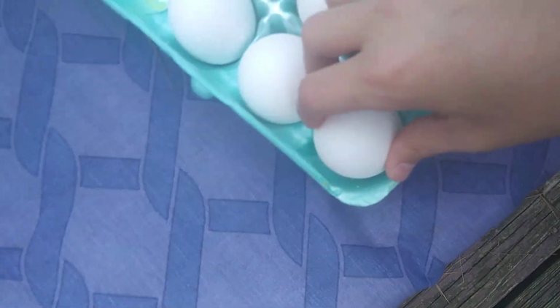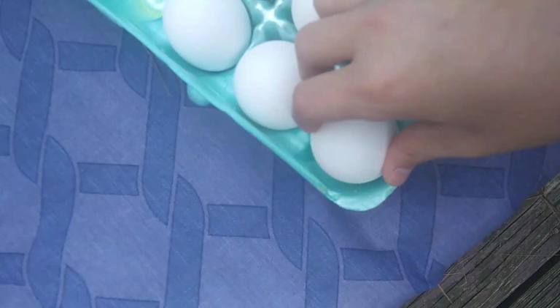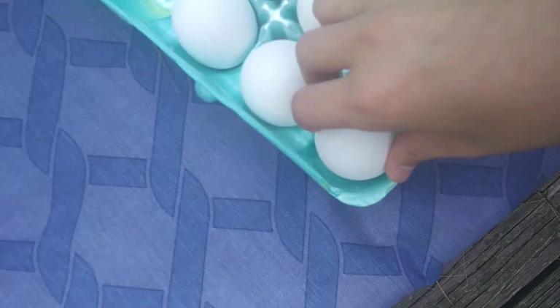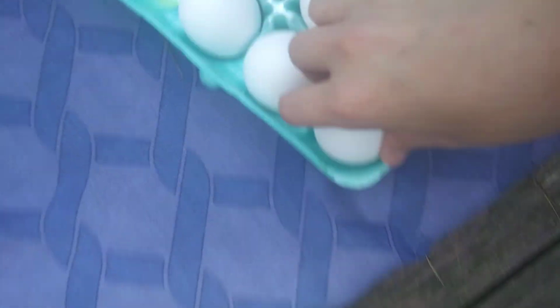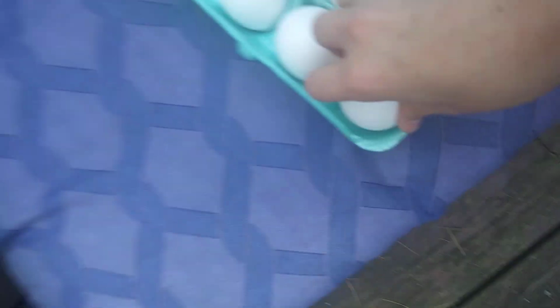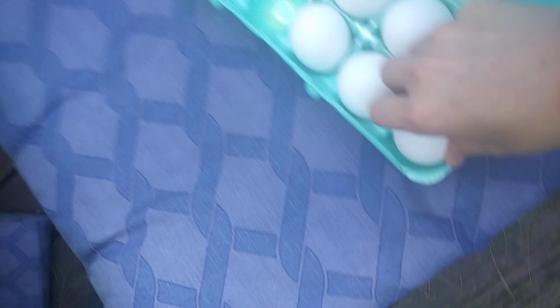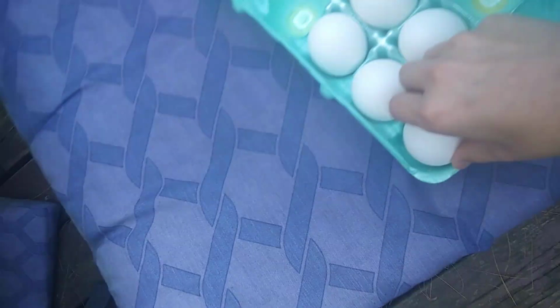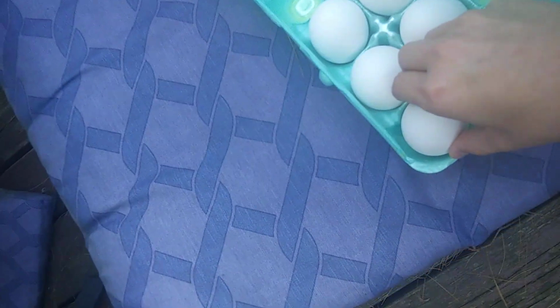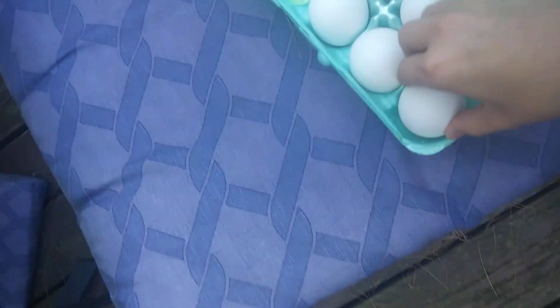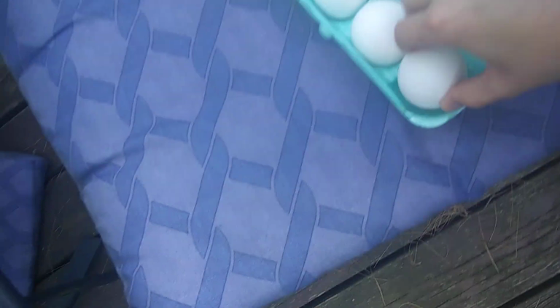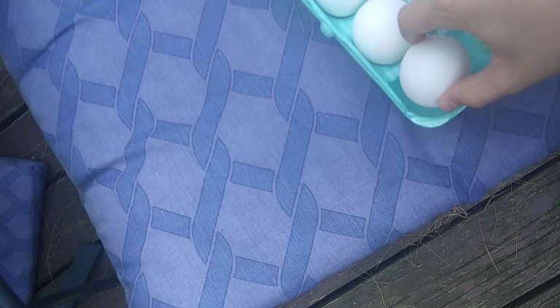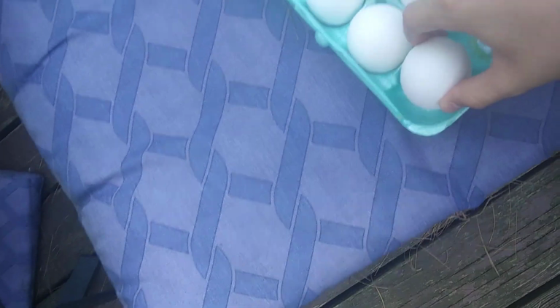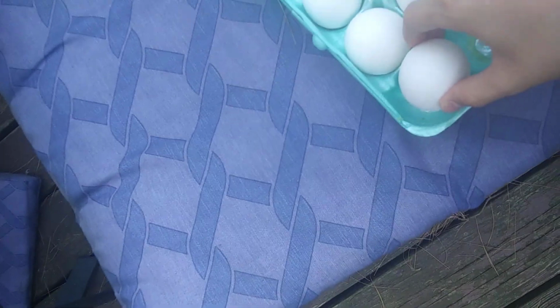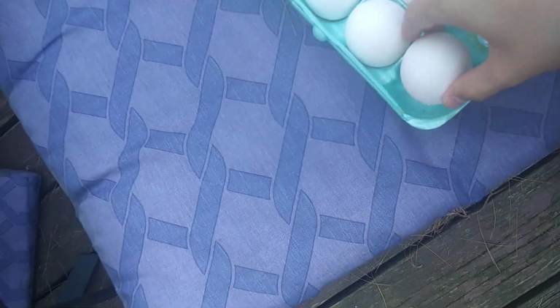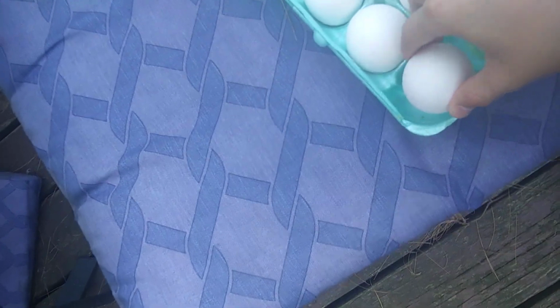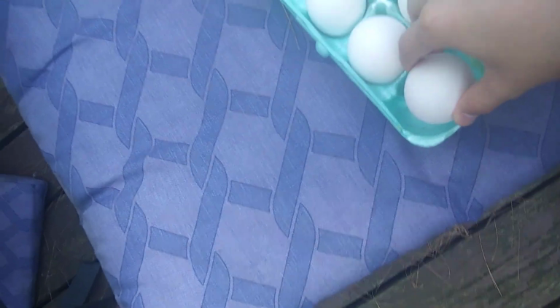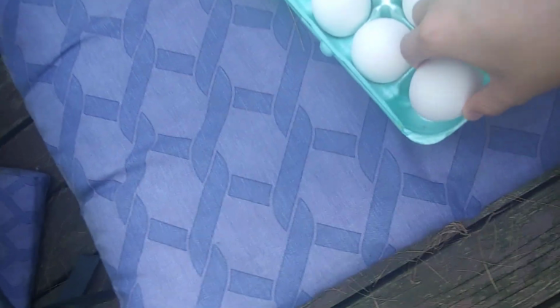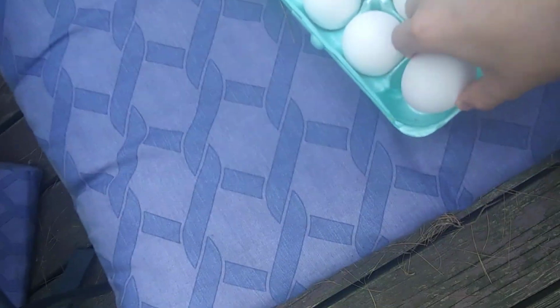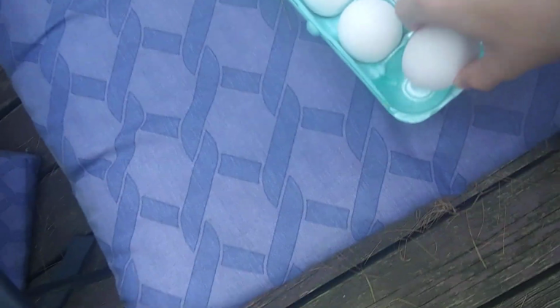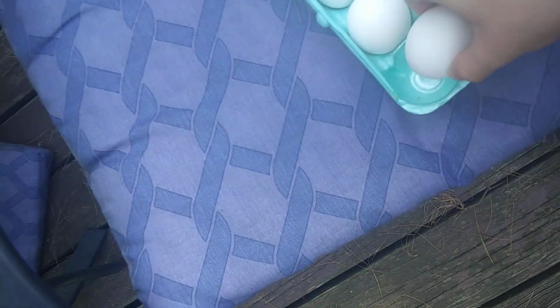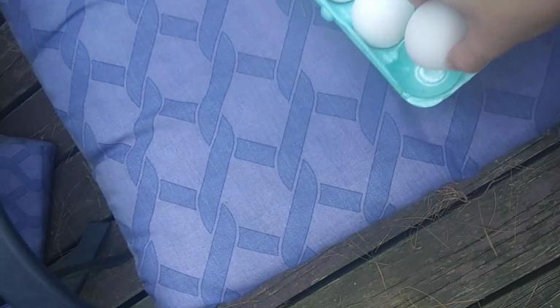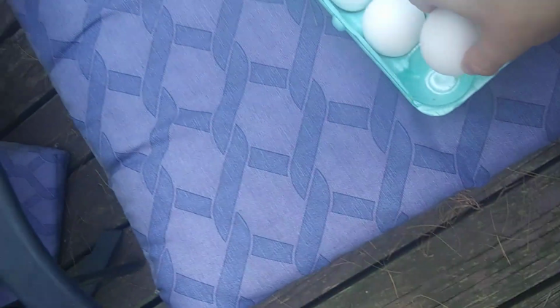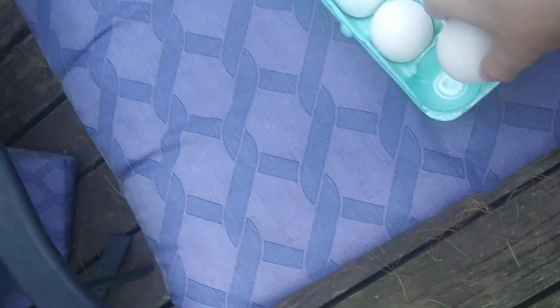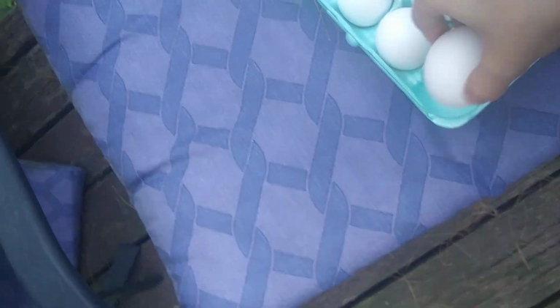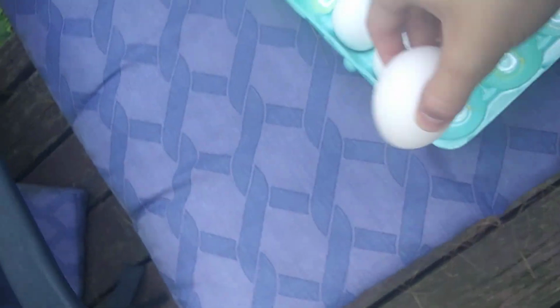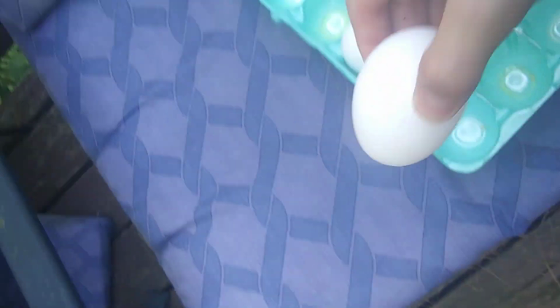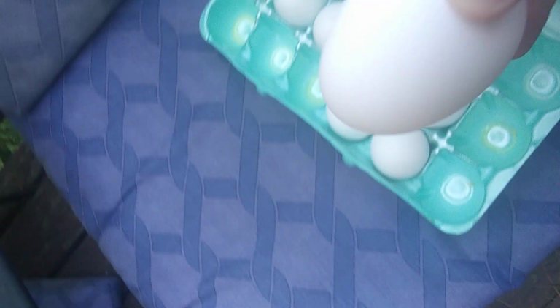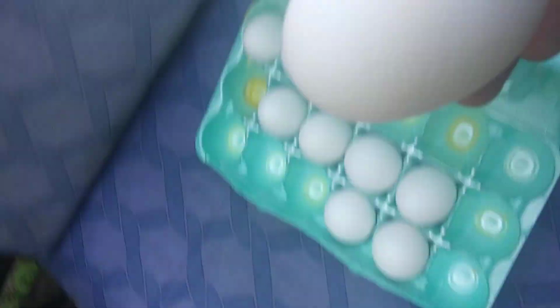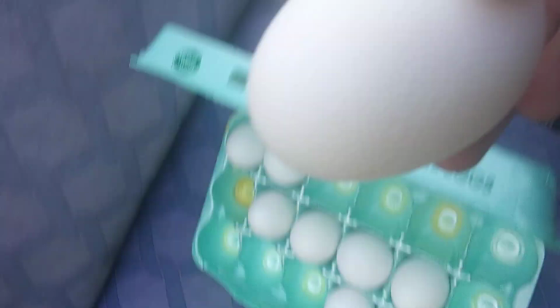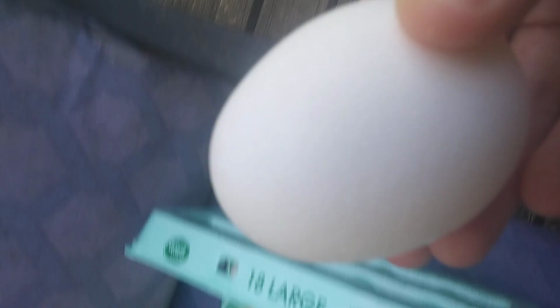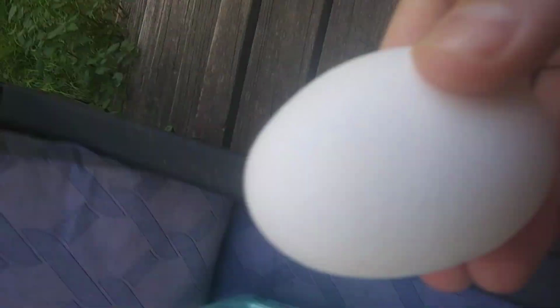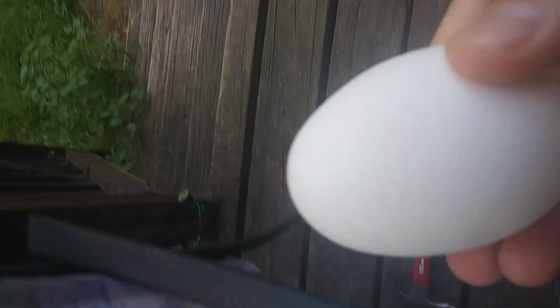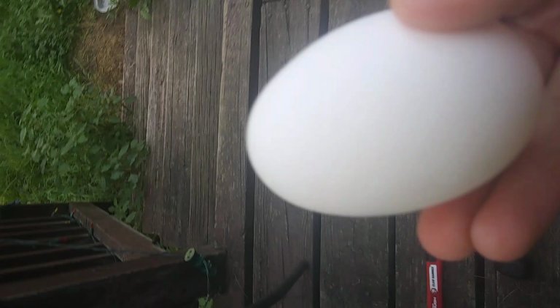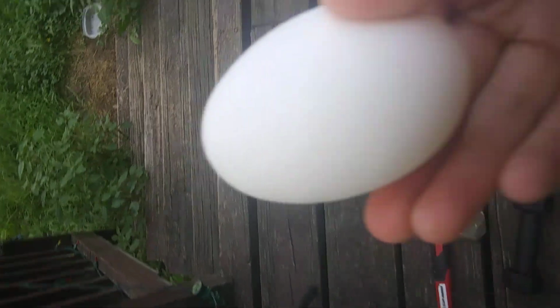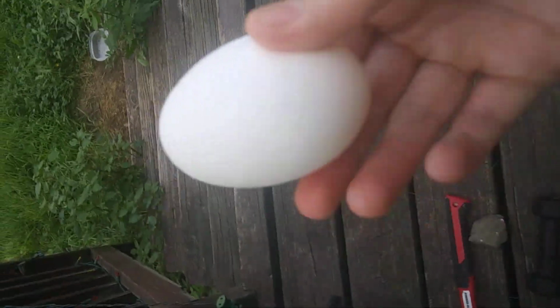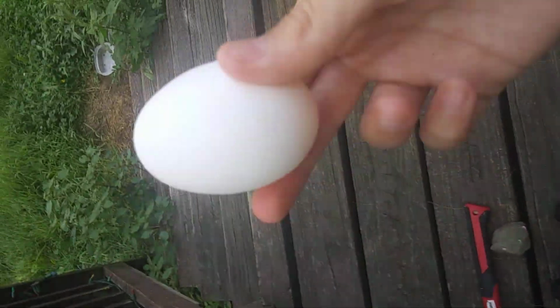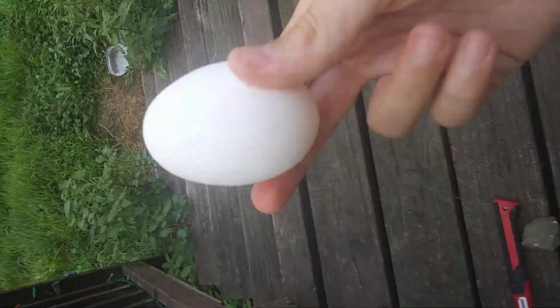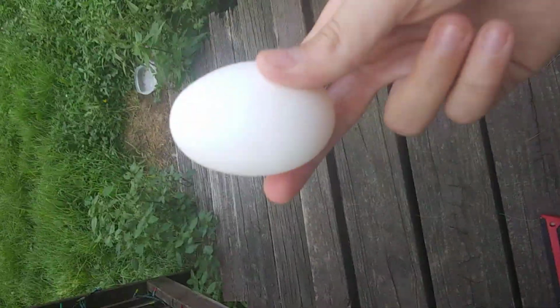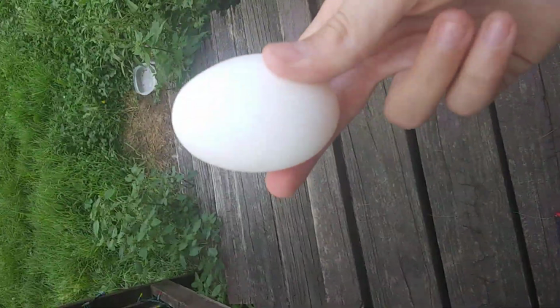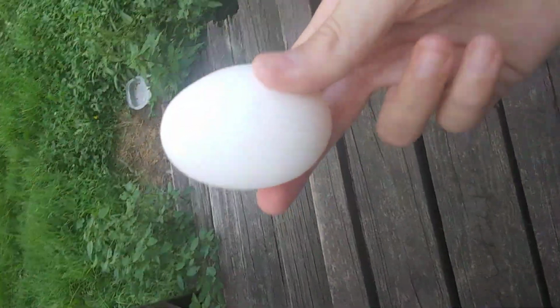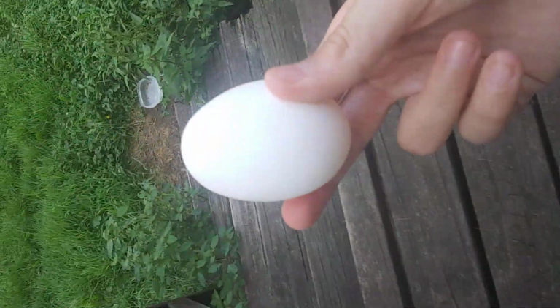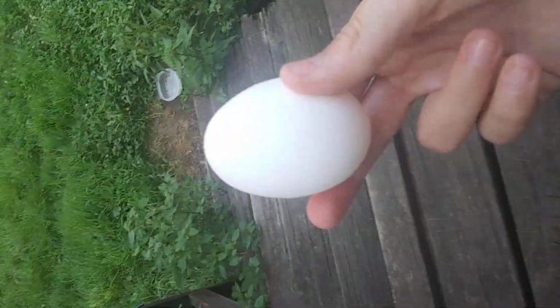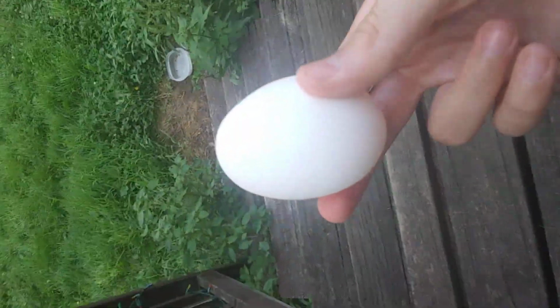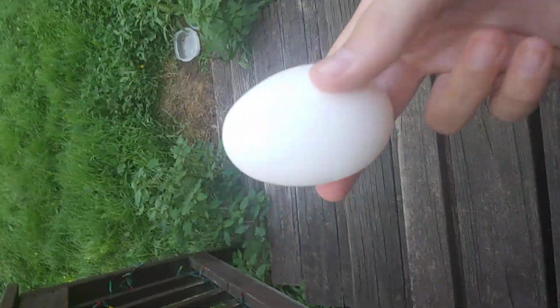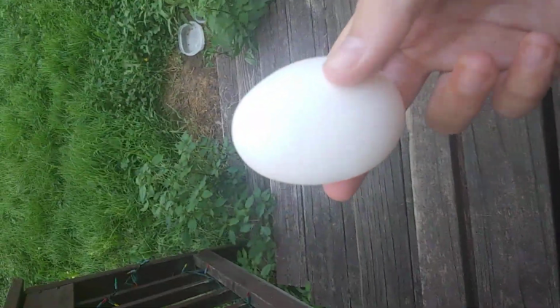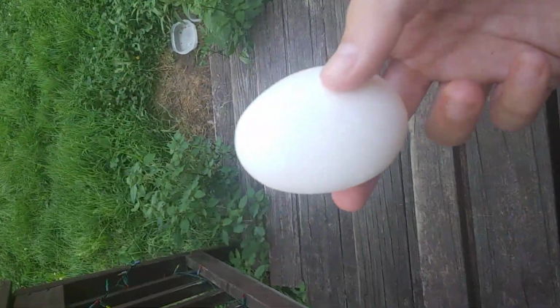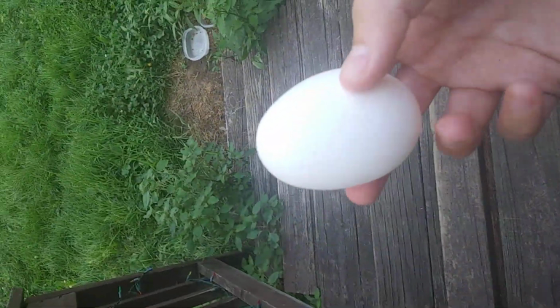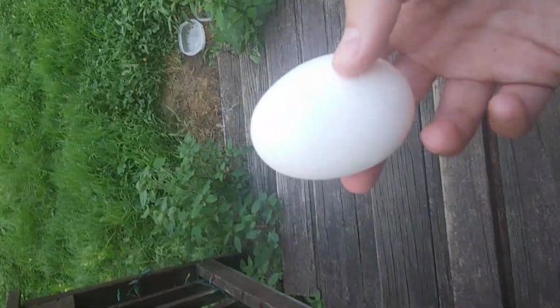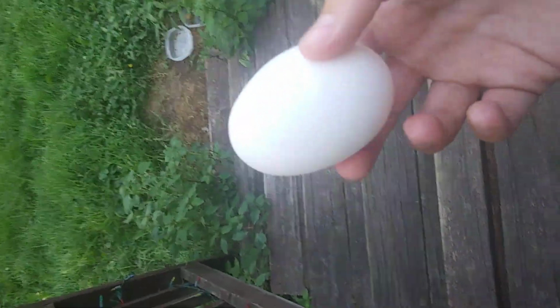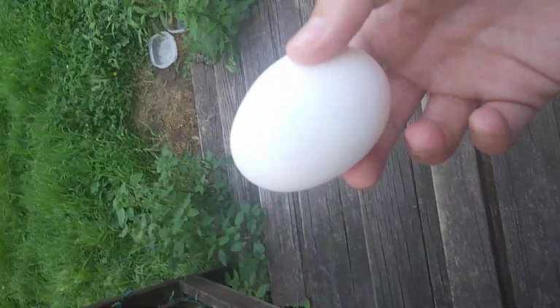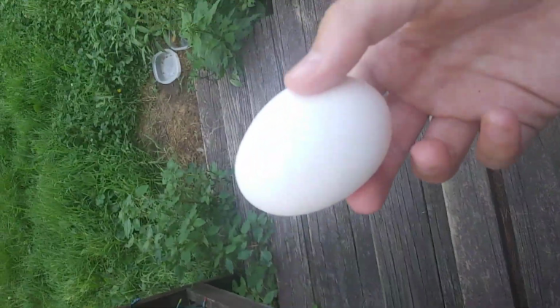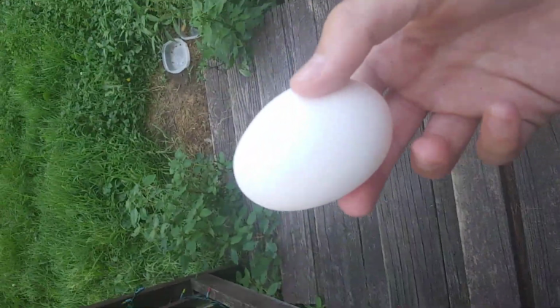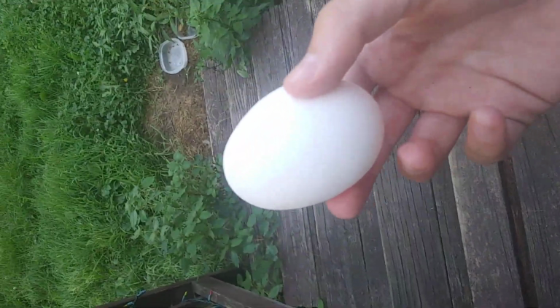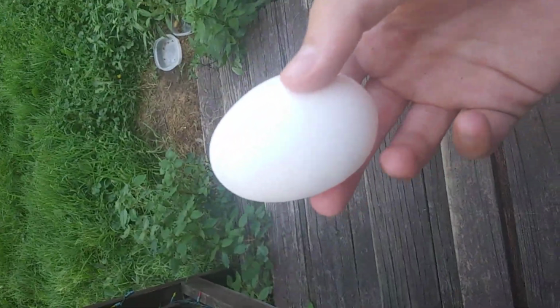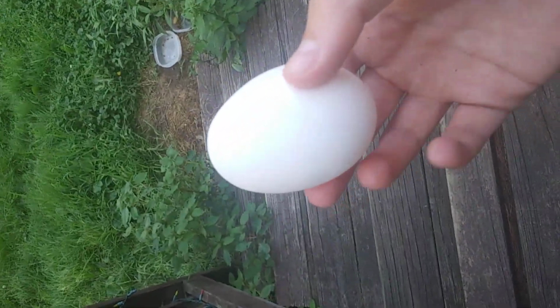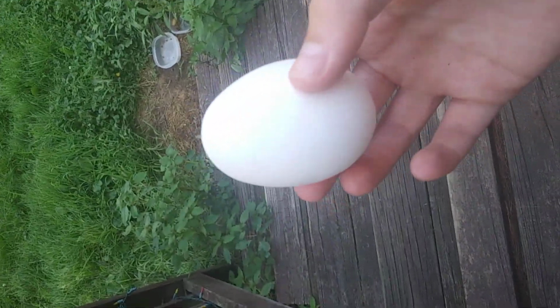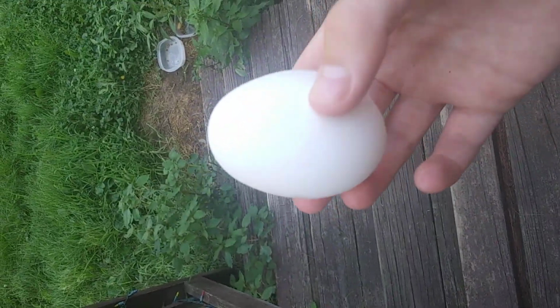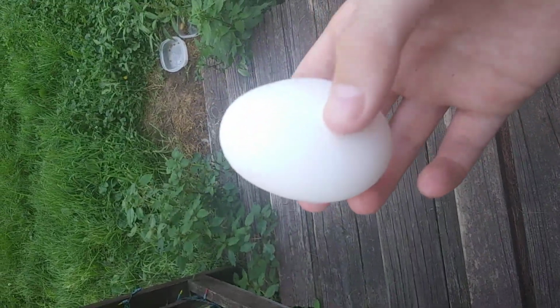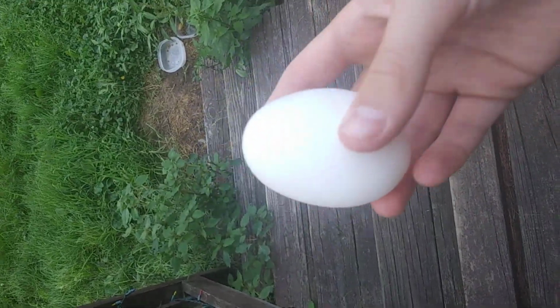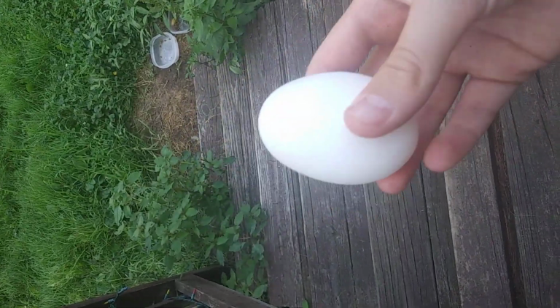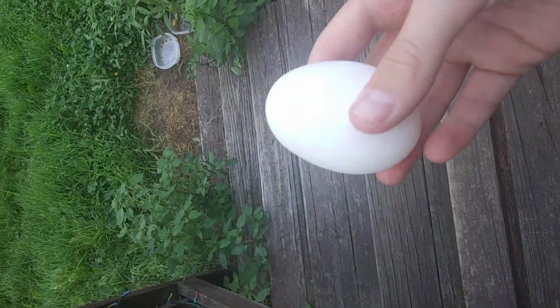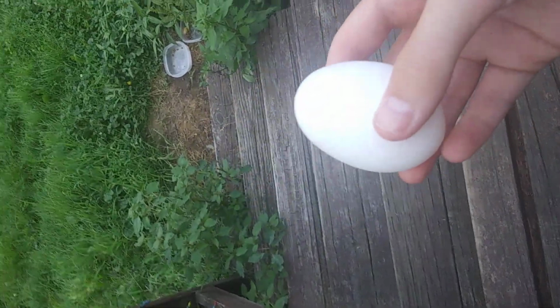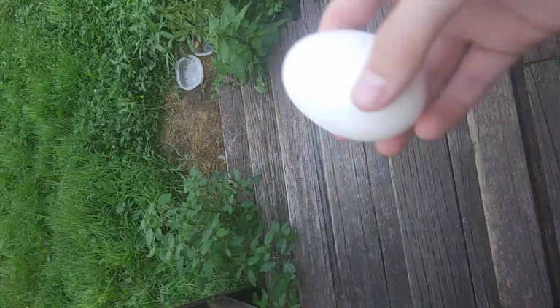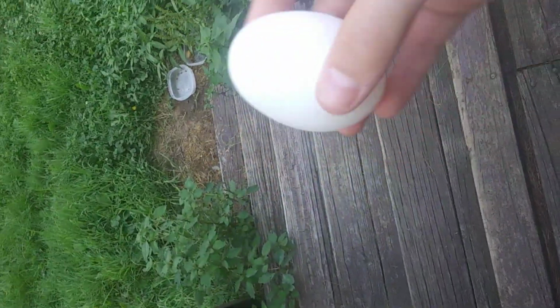Four ways to break an egg. First one: throw.